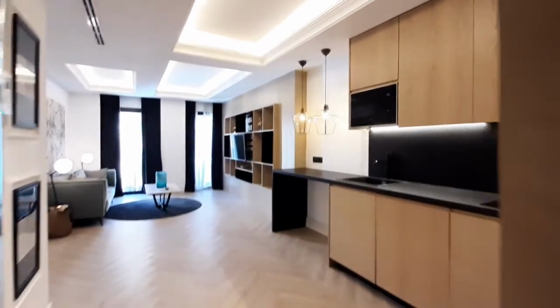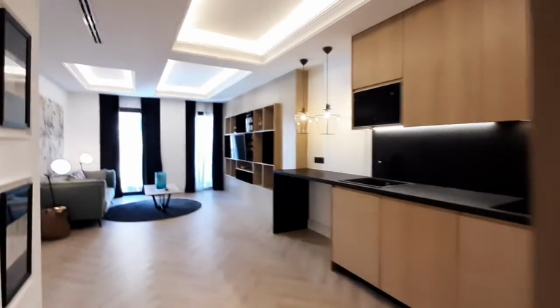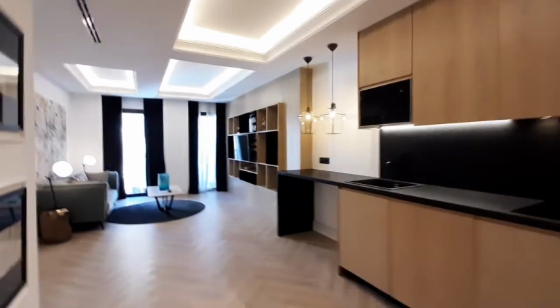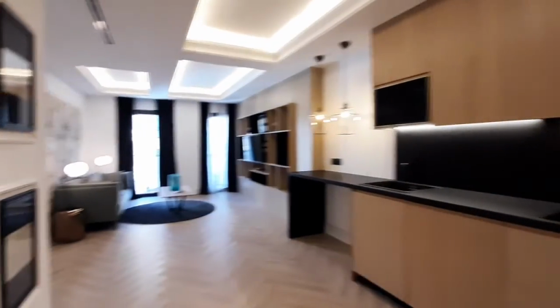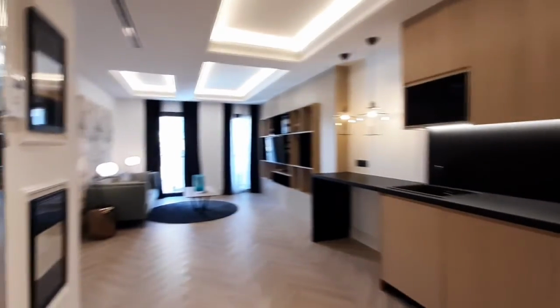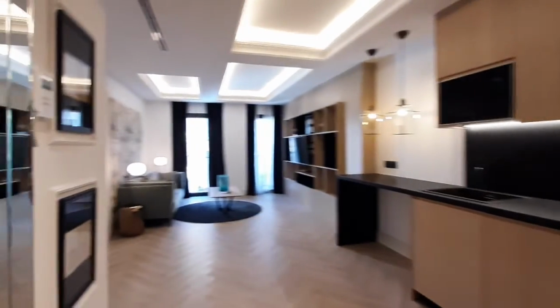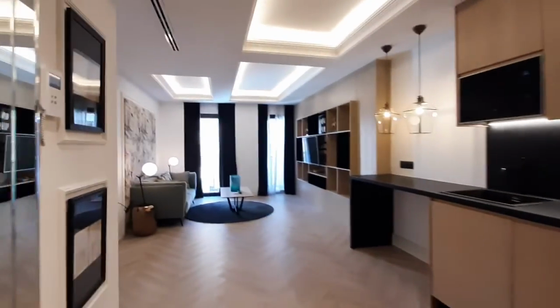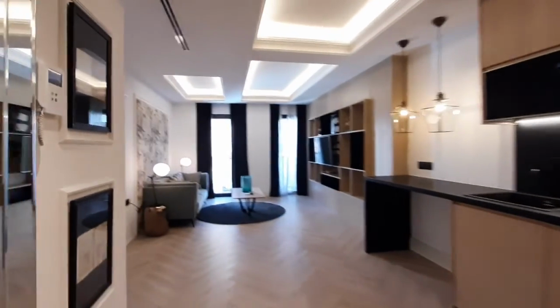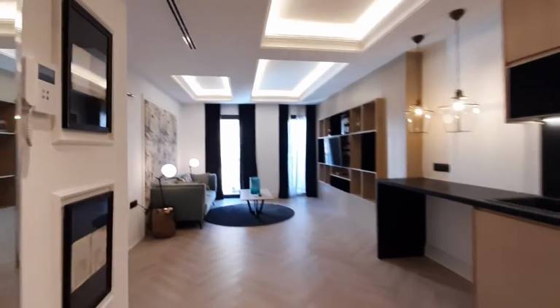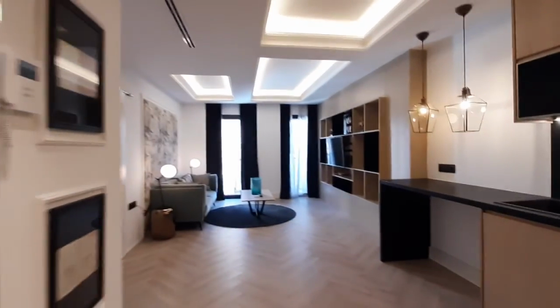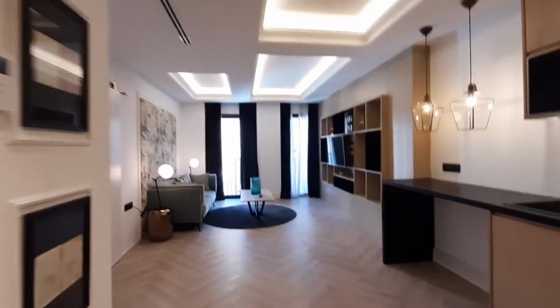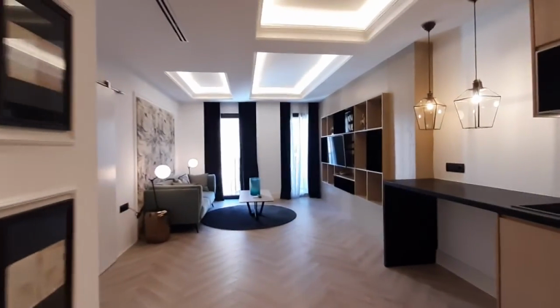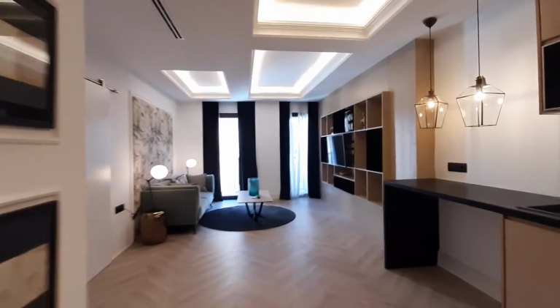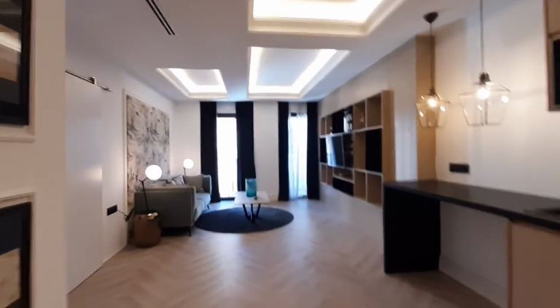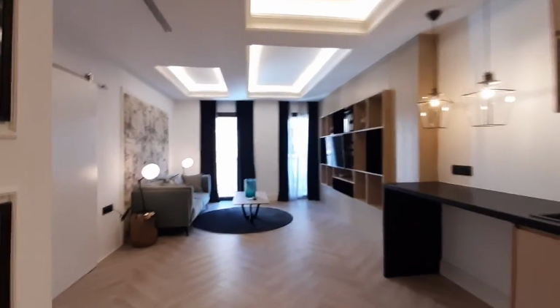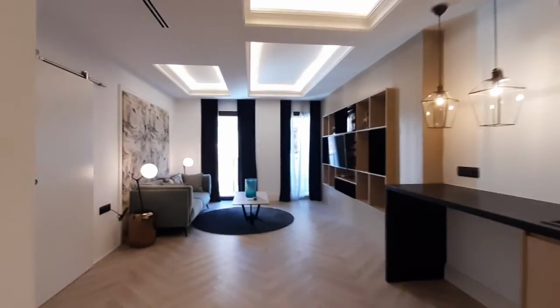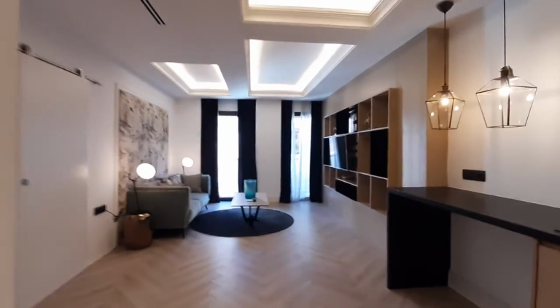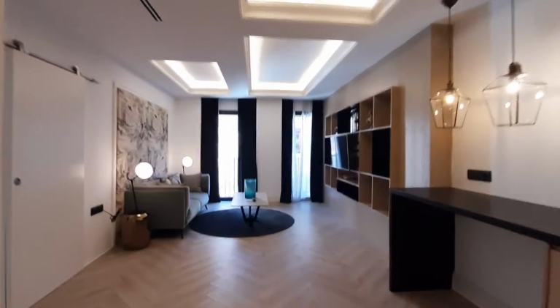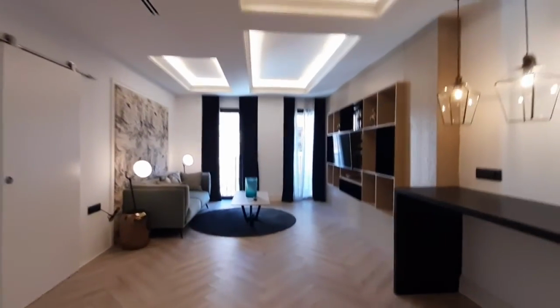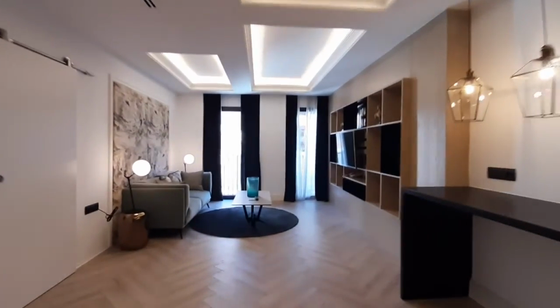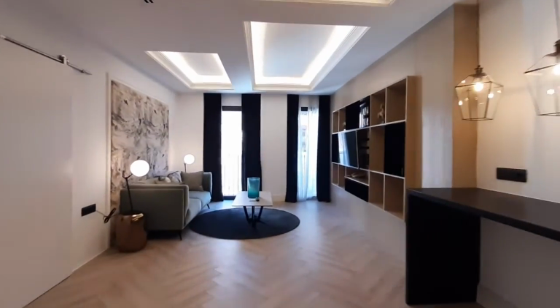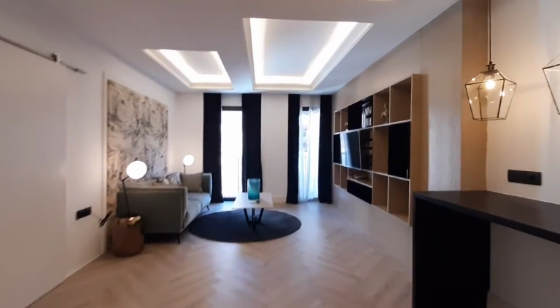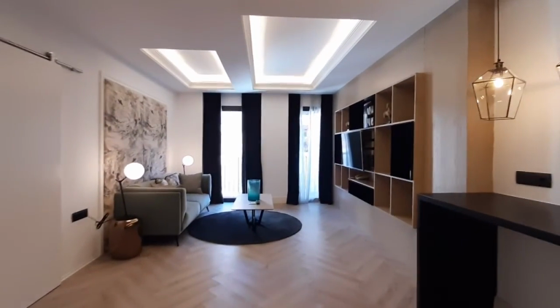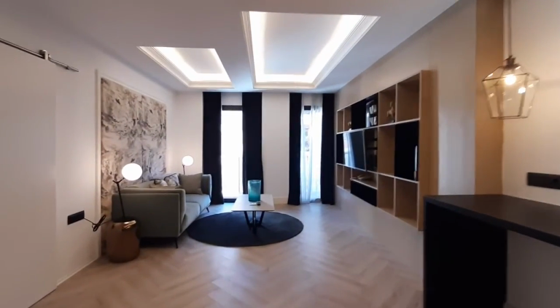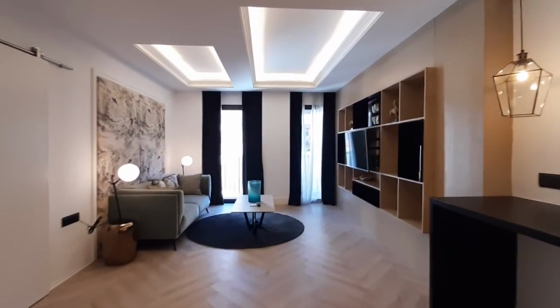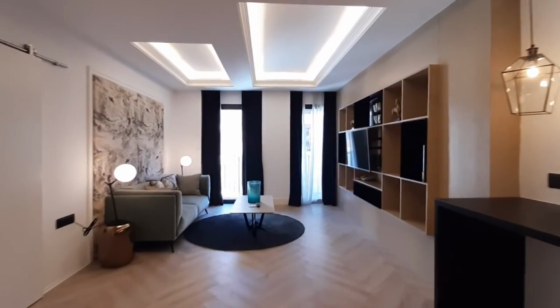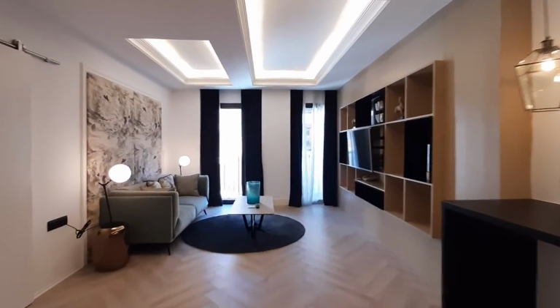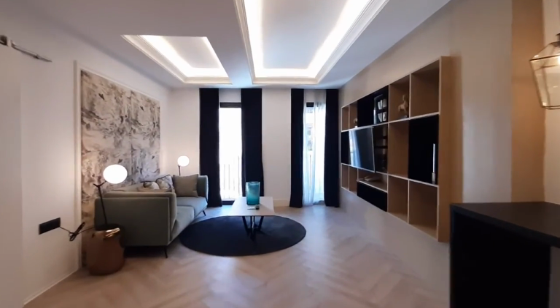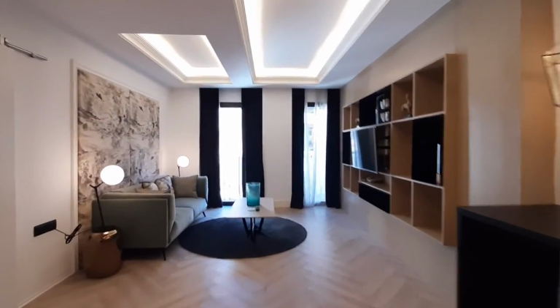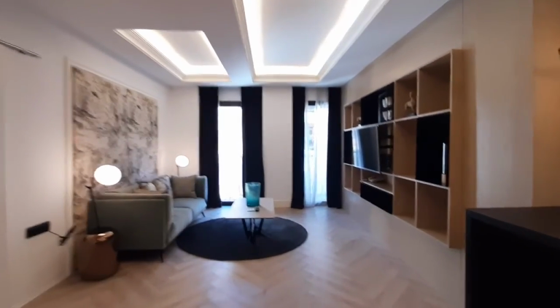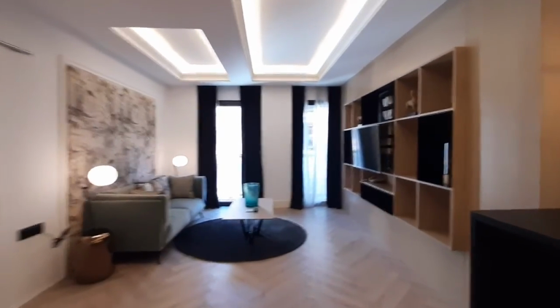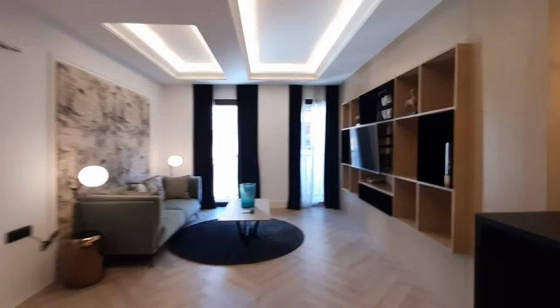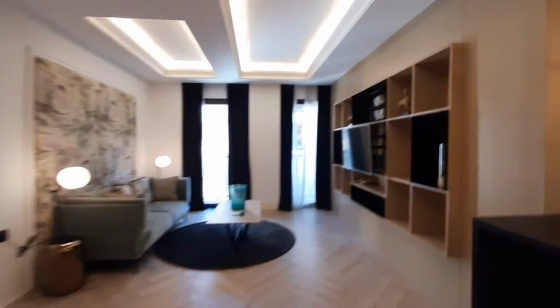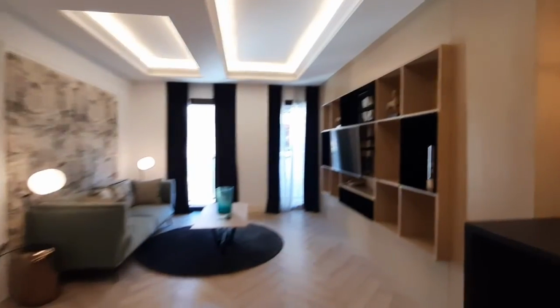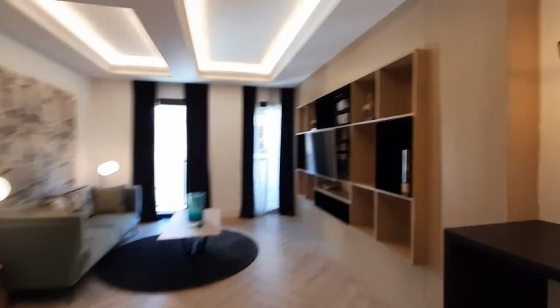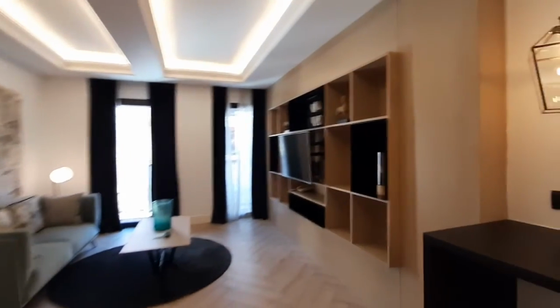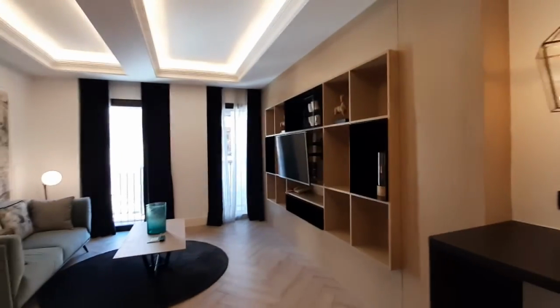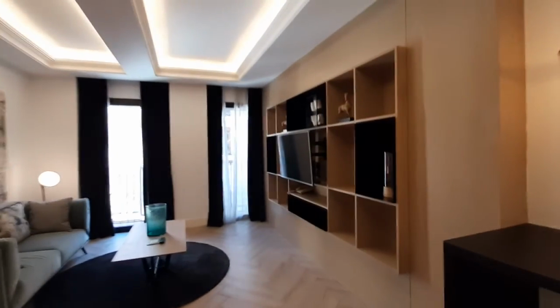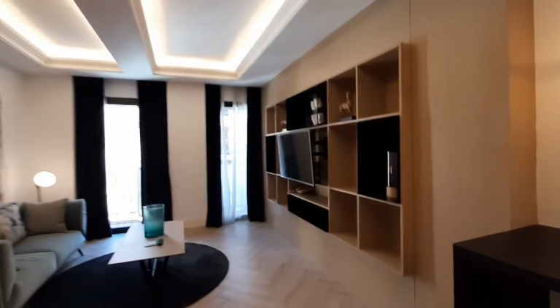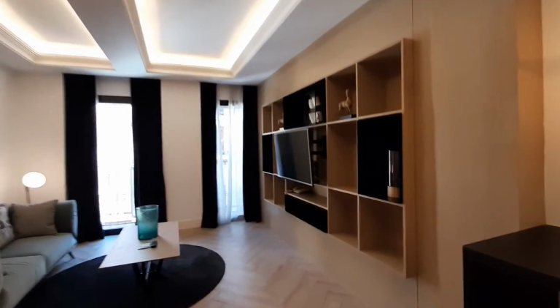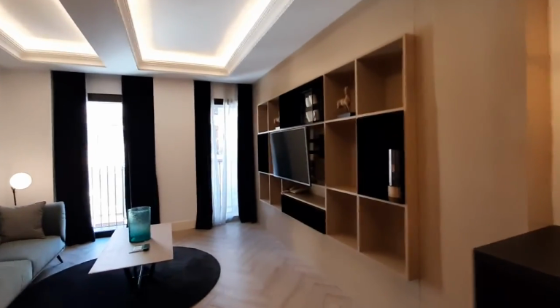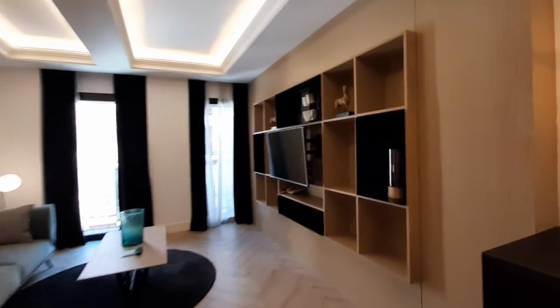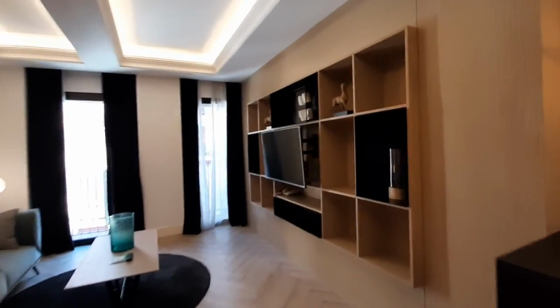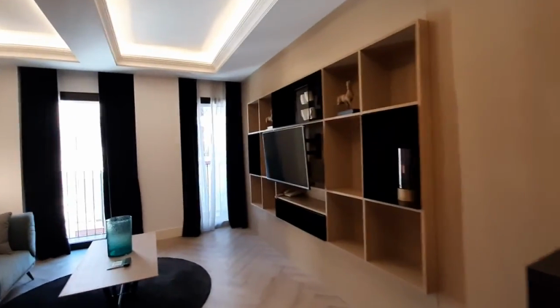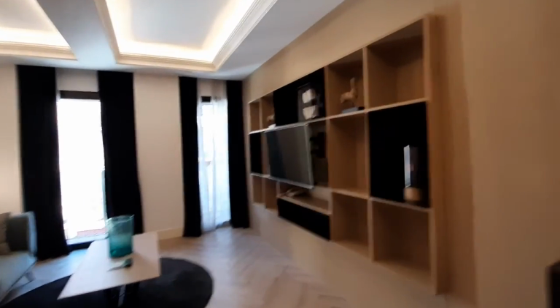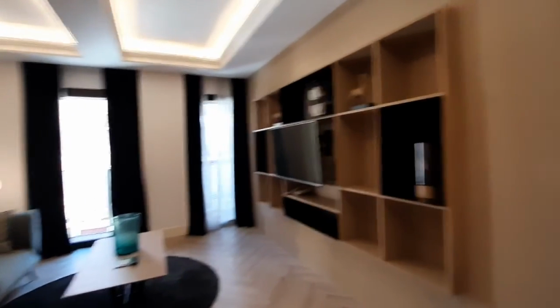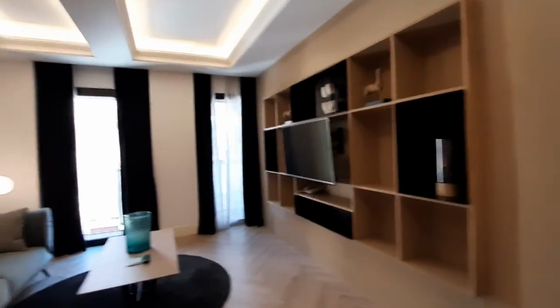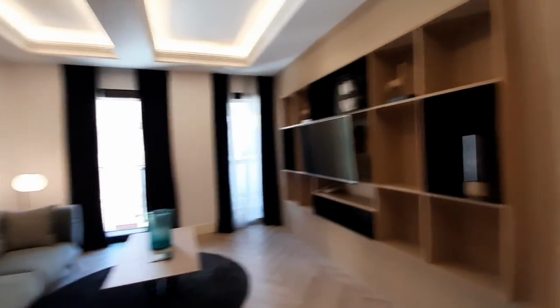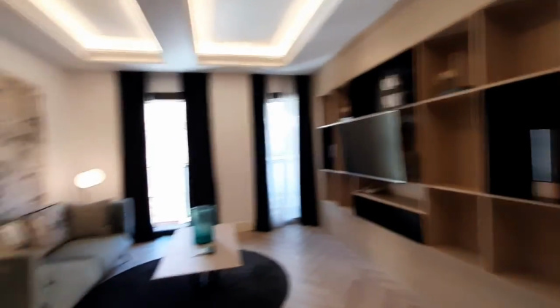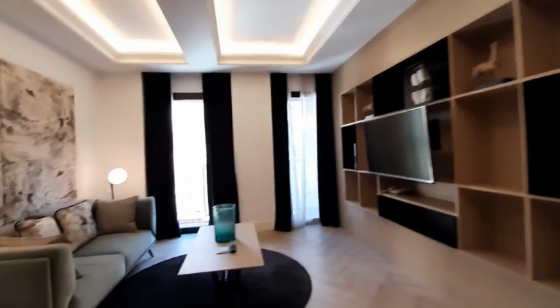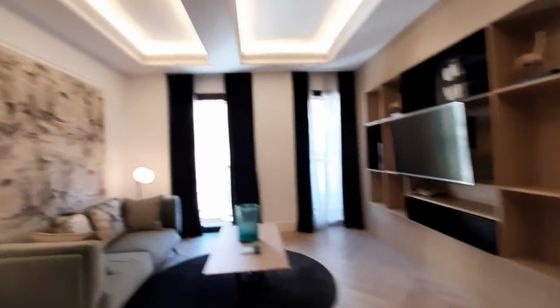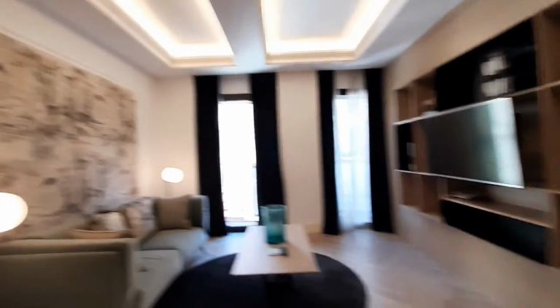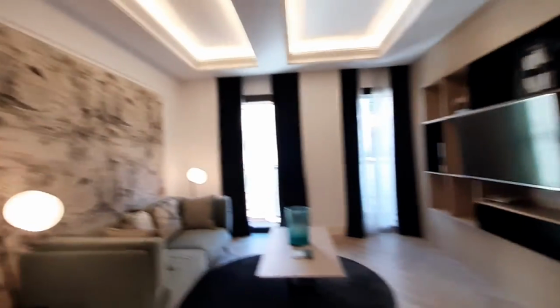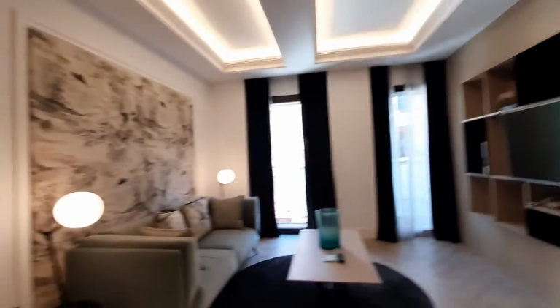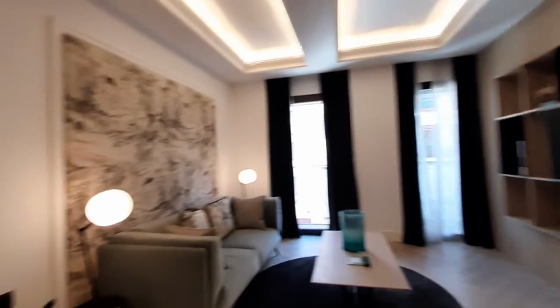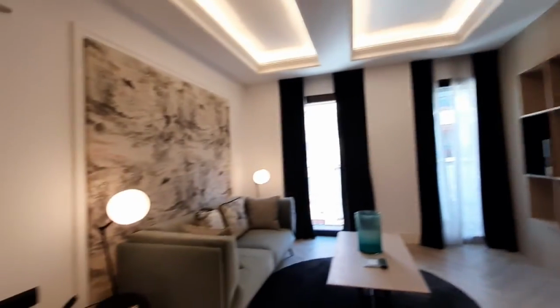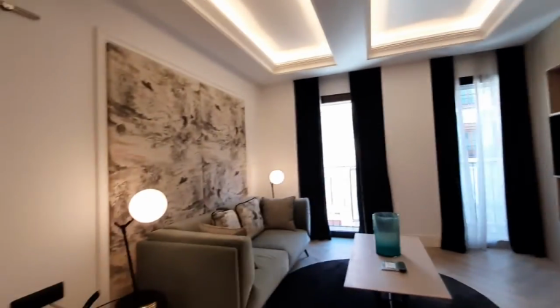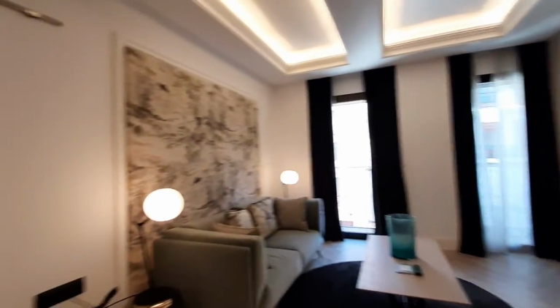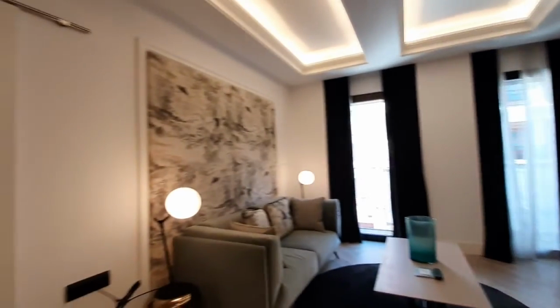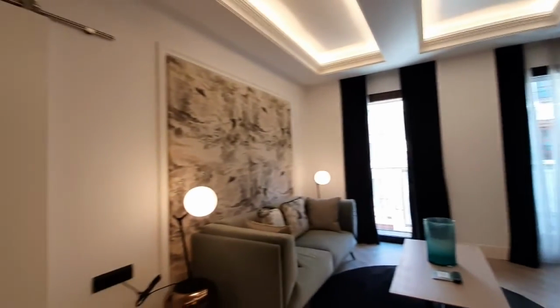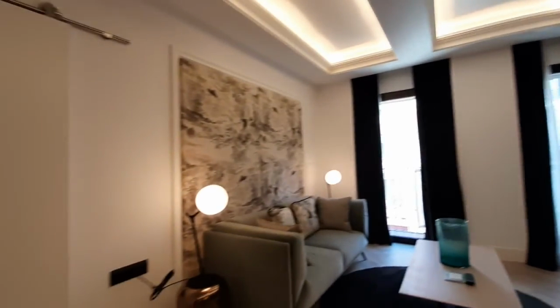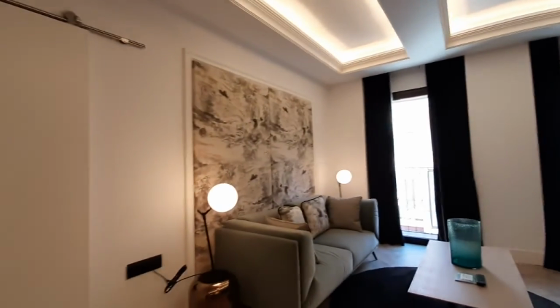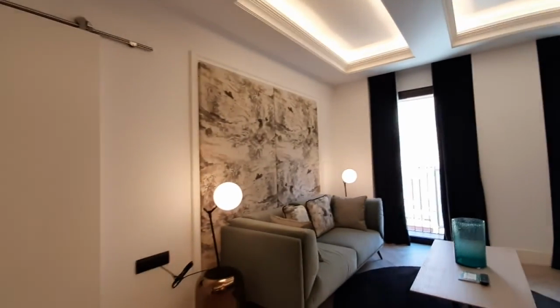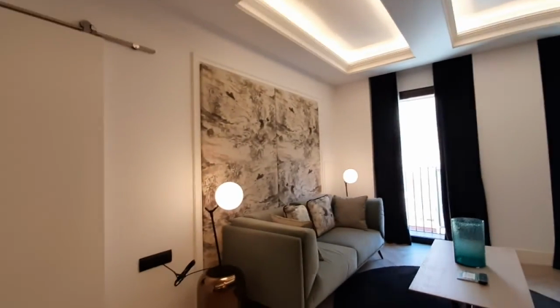This is your living room. You have a TV, a table, and a sofa.